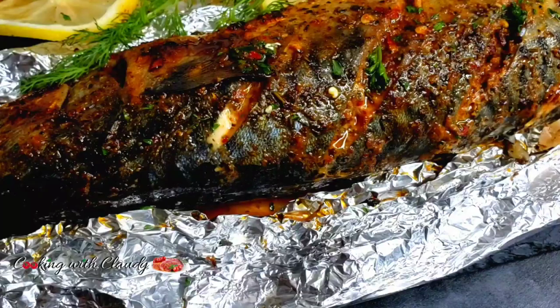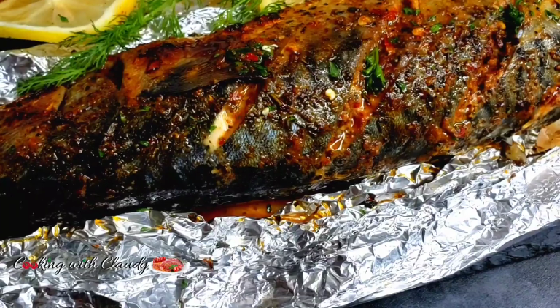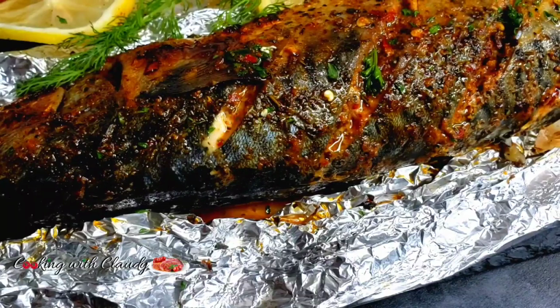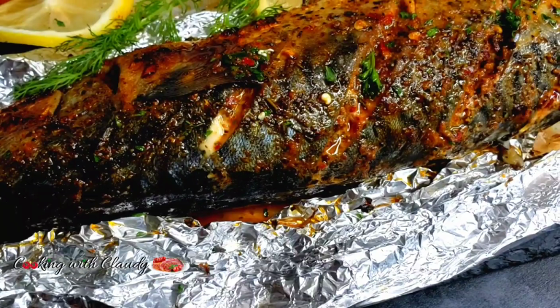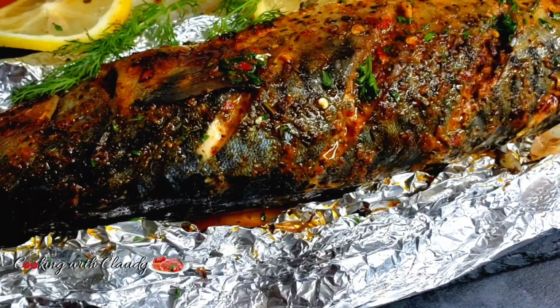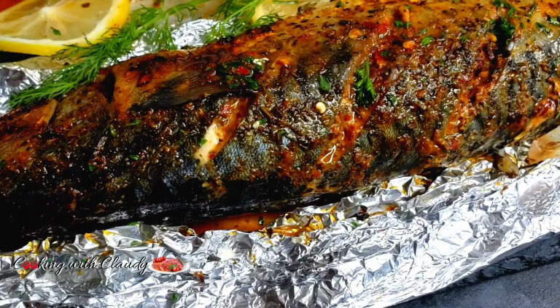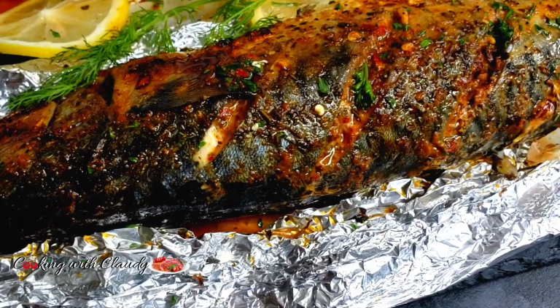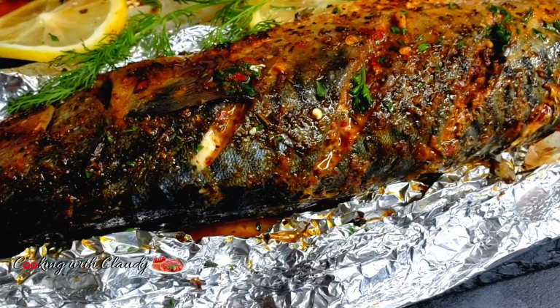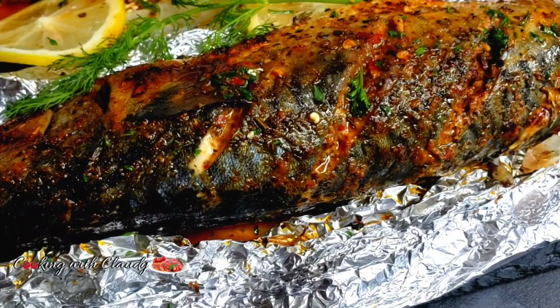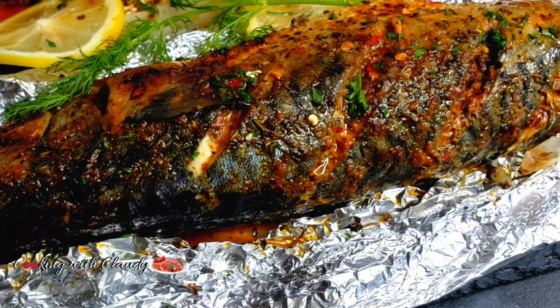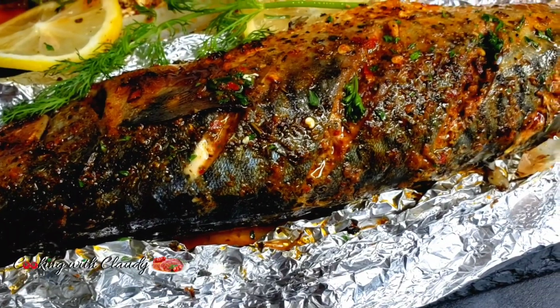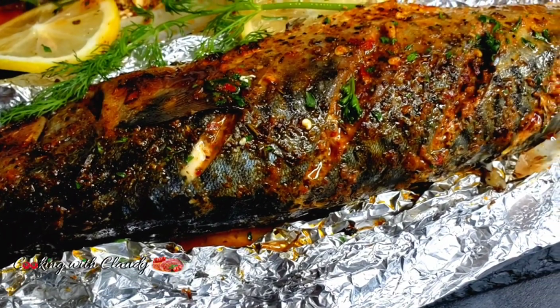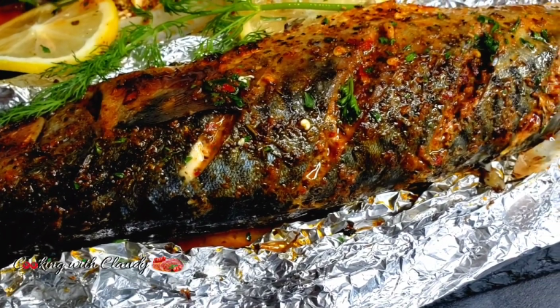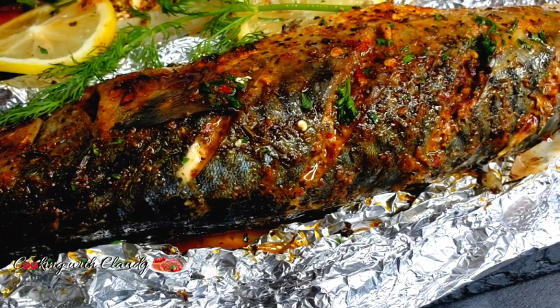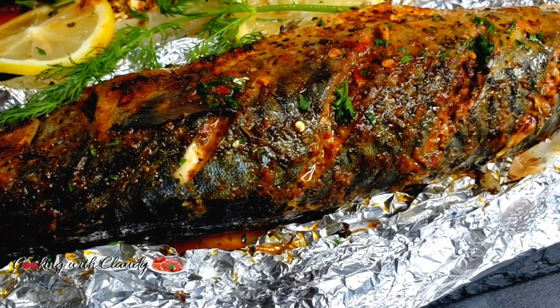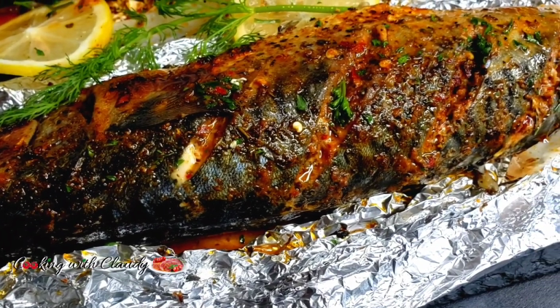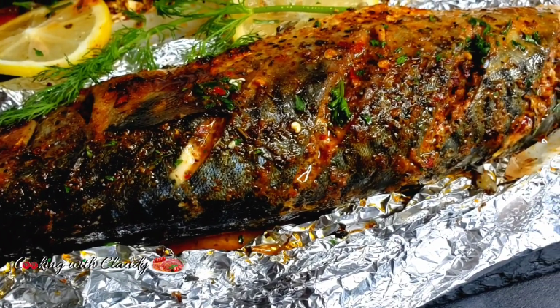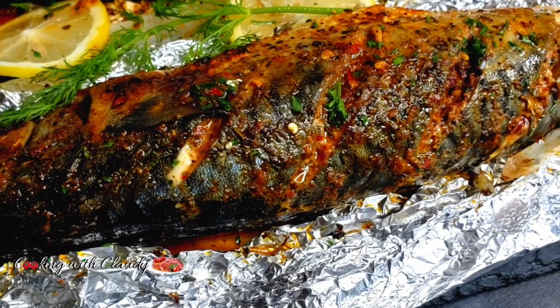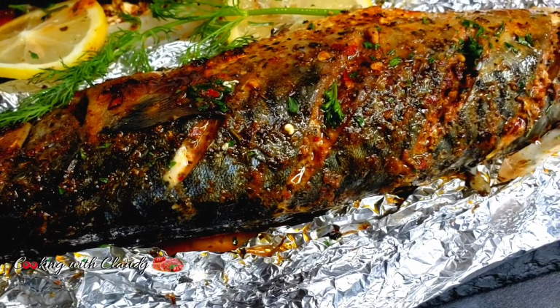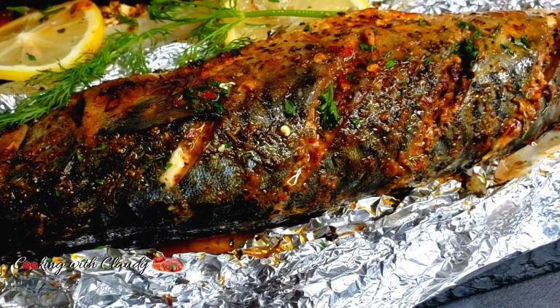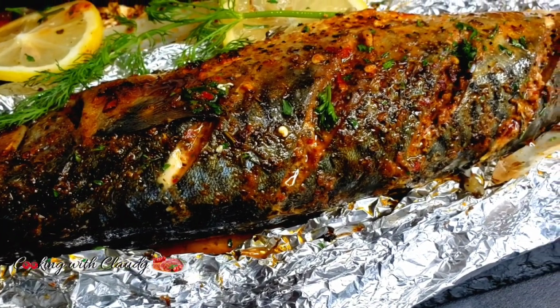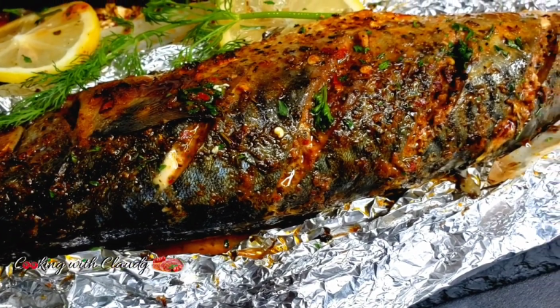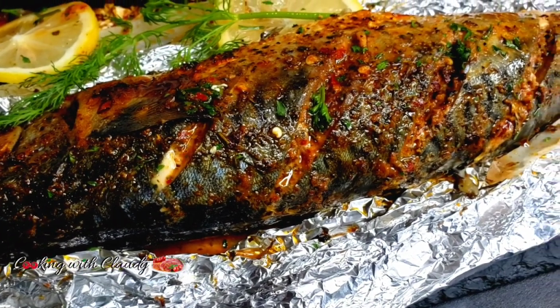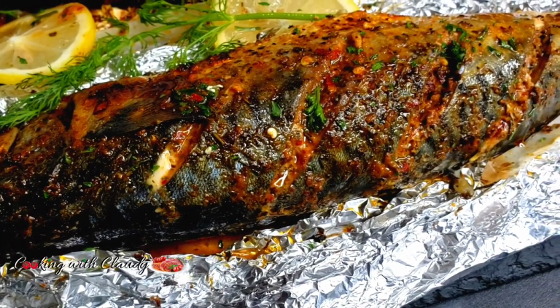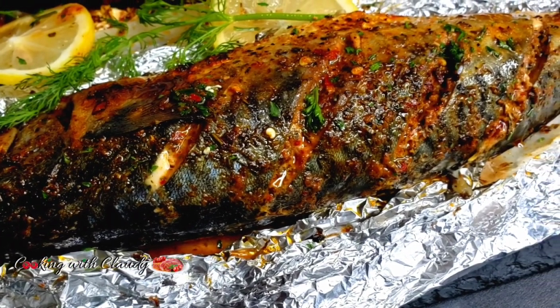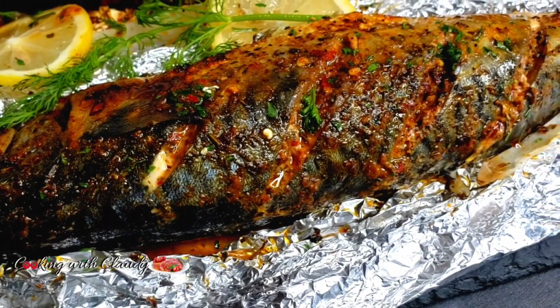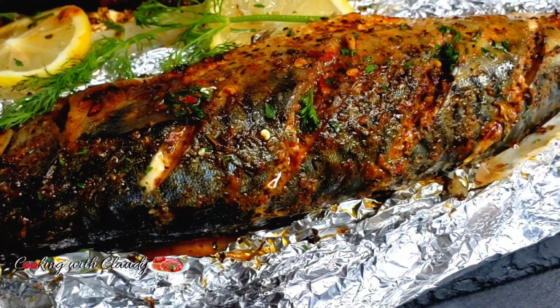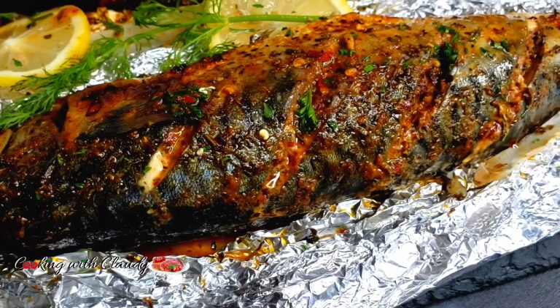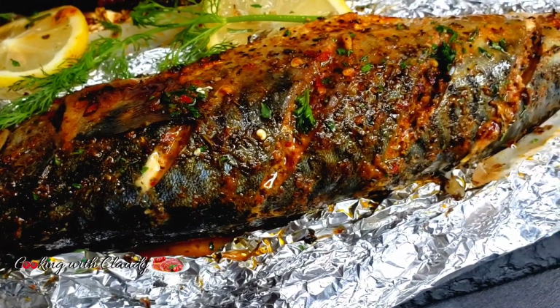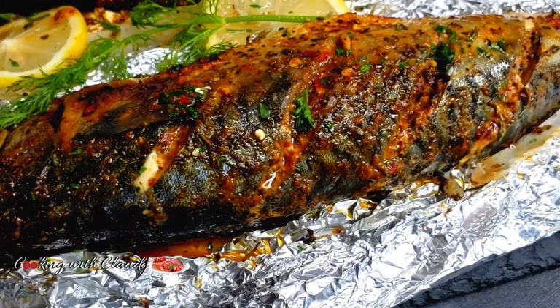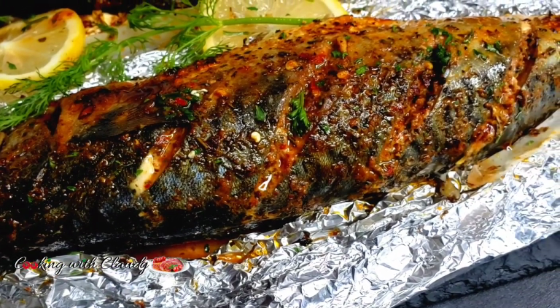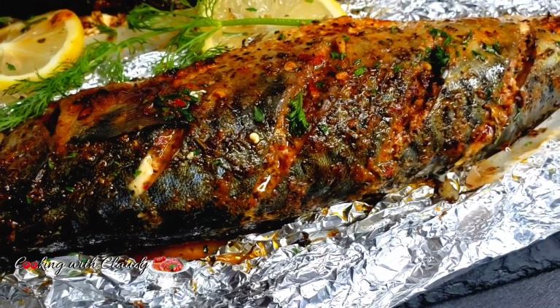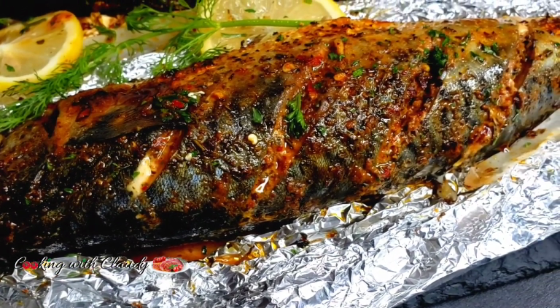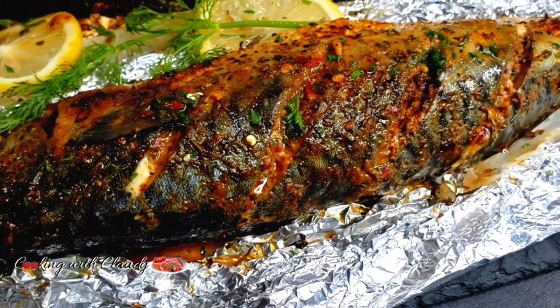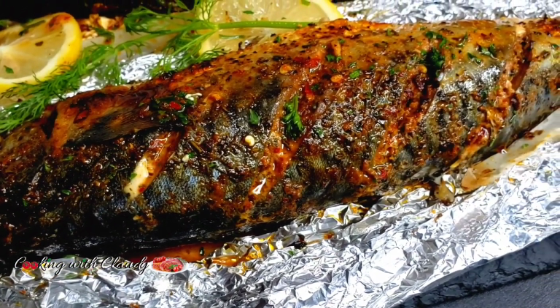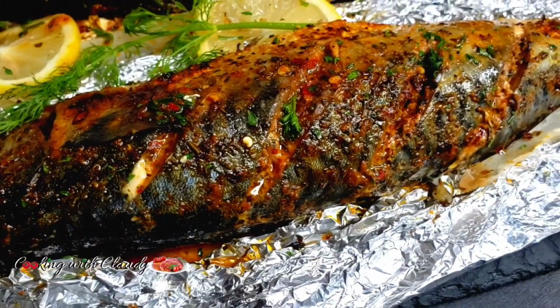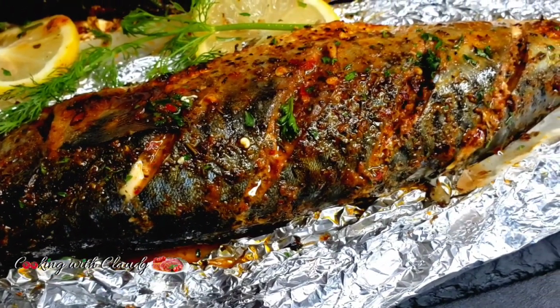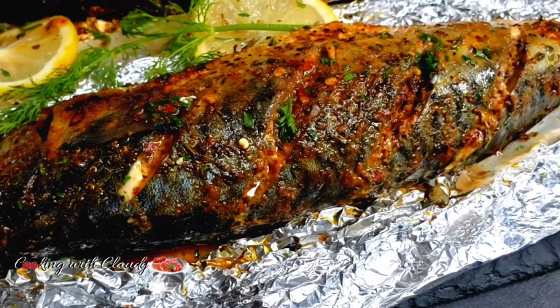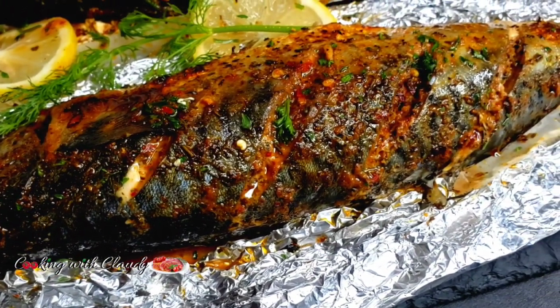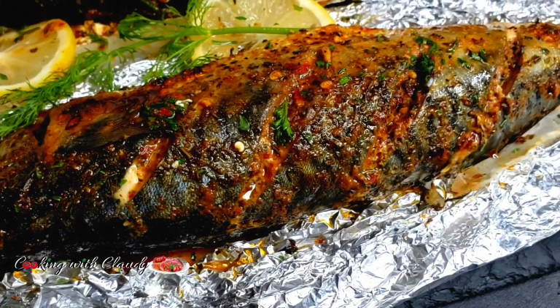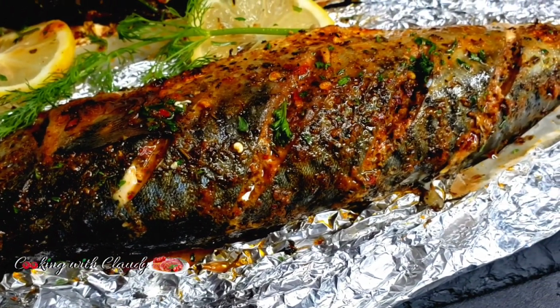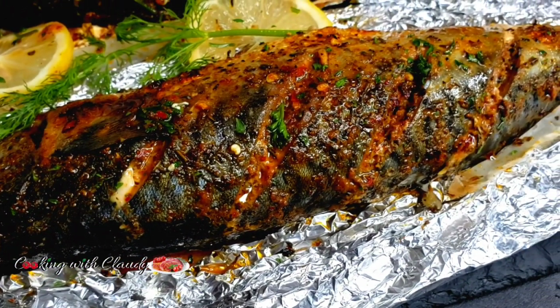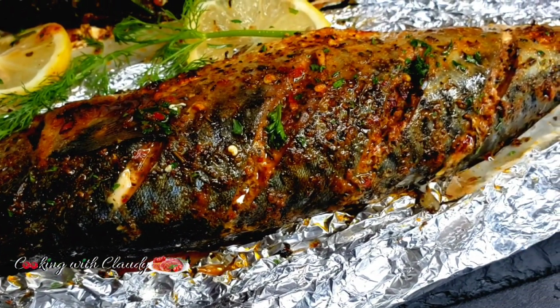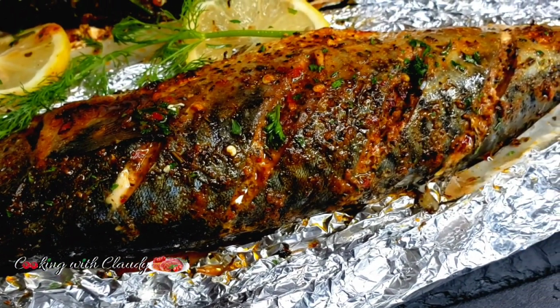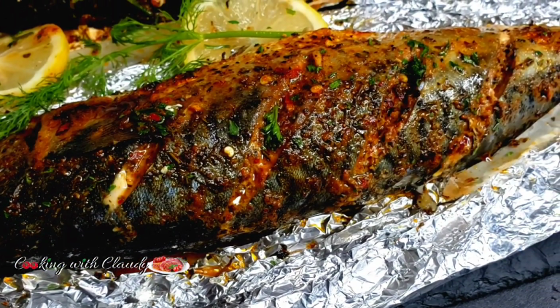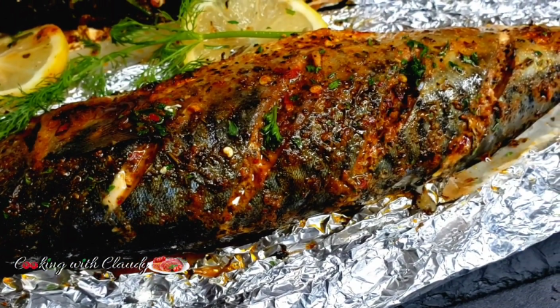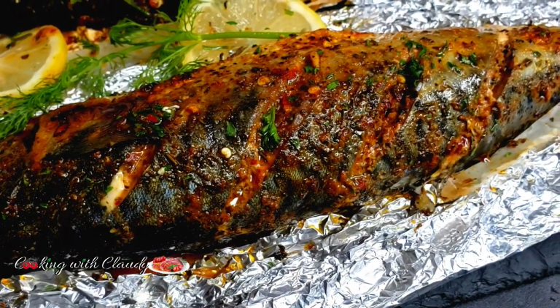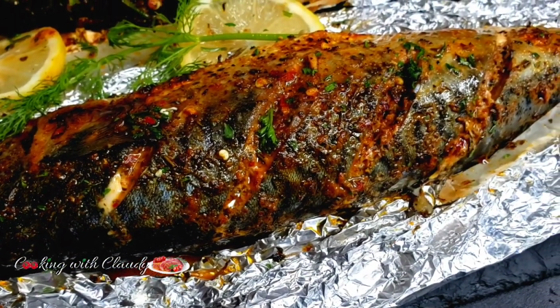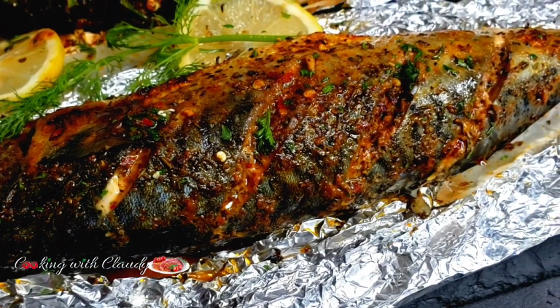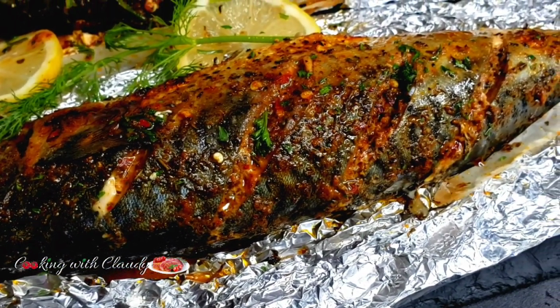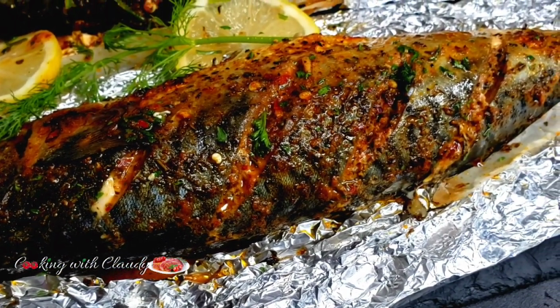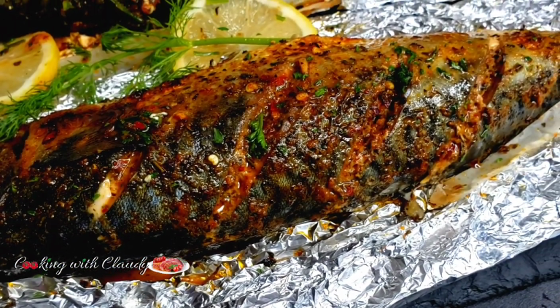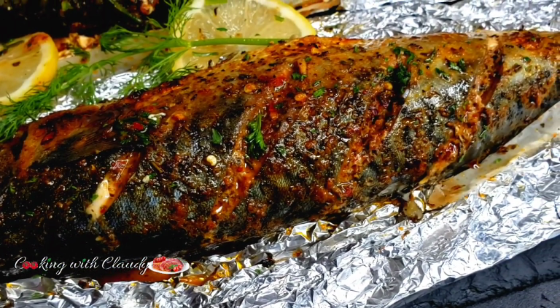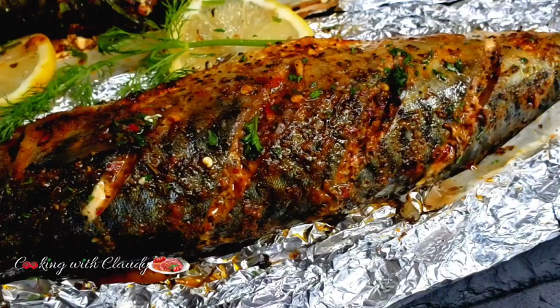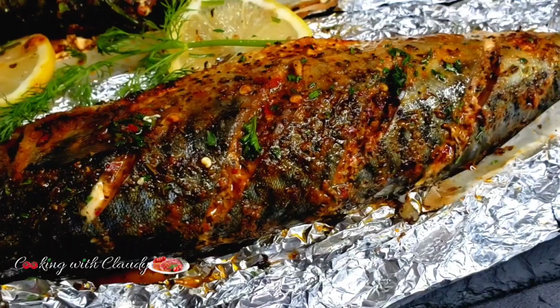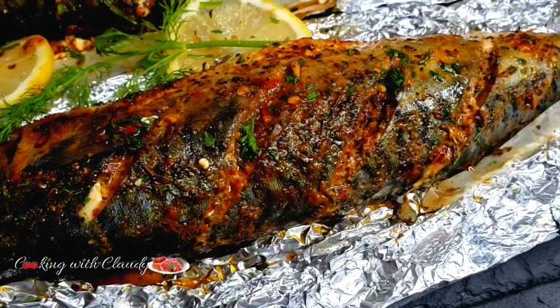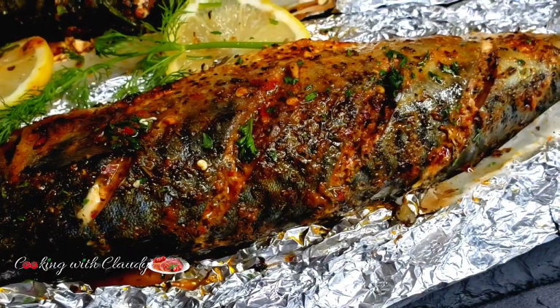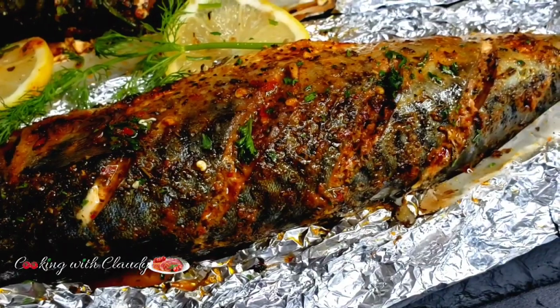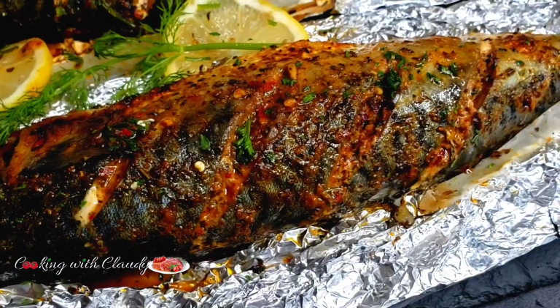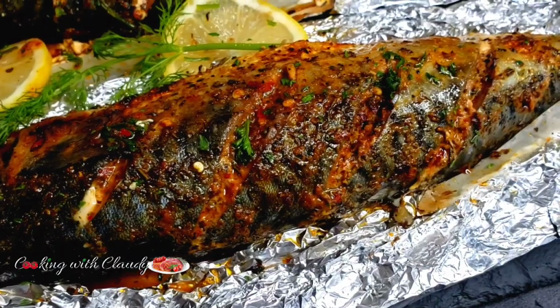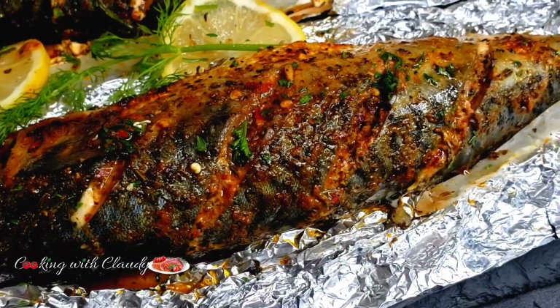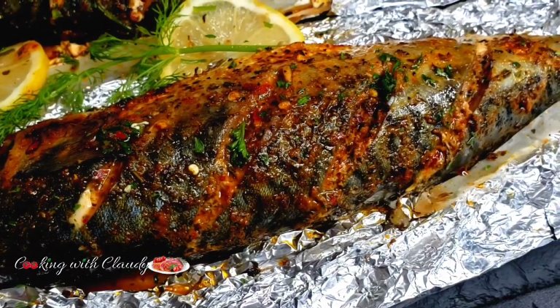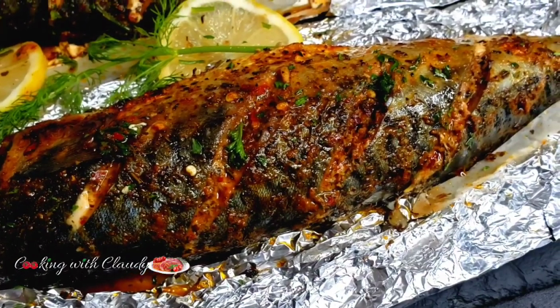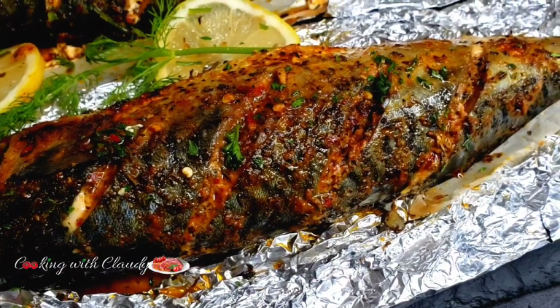Extremely tasty and juicy — this is going to be the best ever oven-baked mackerel you'll ever make, in a foil.